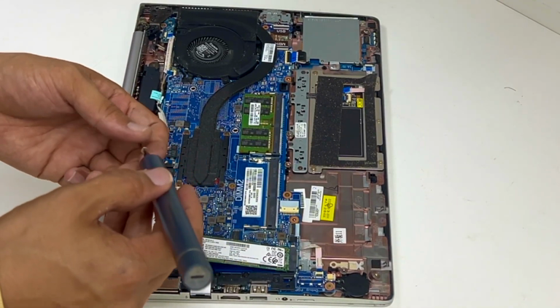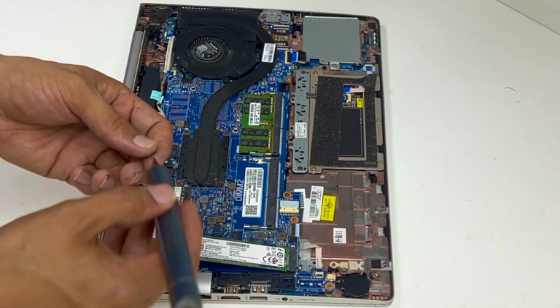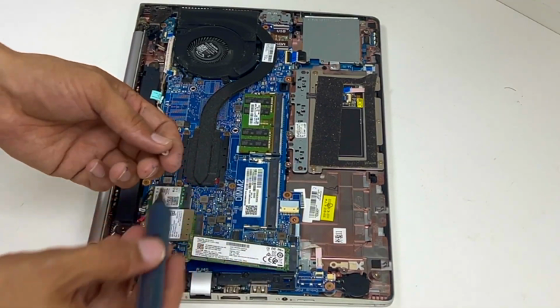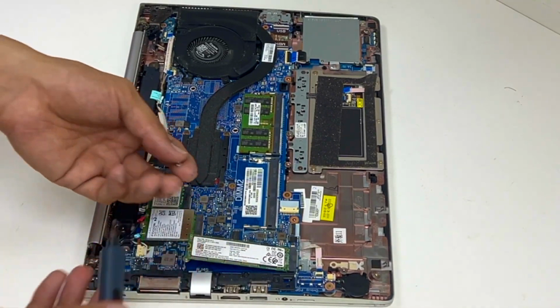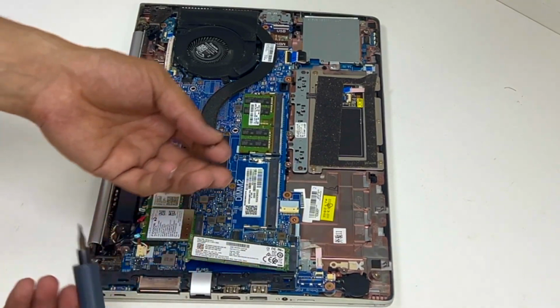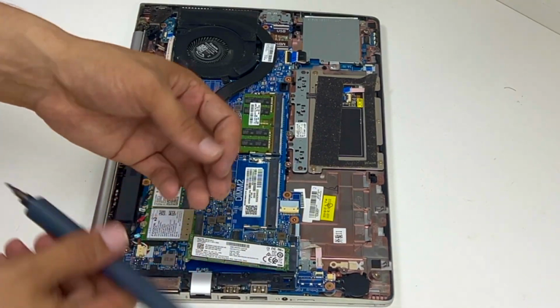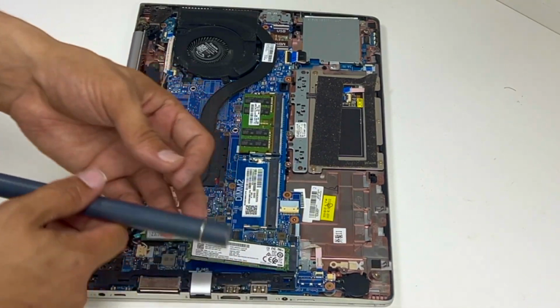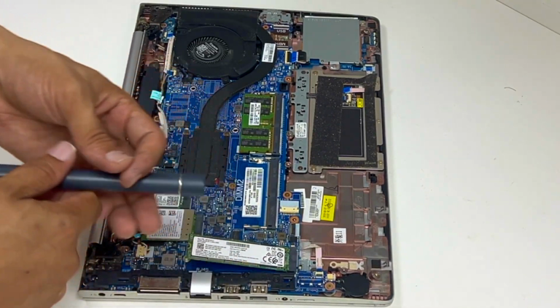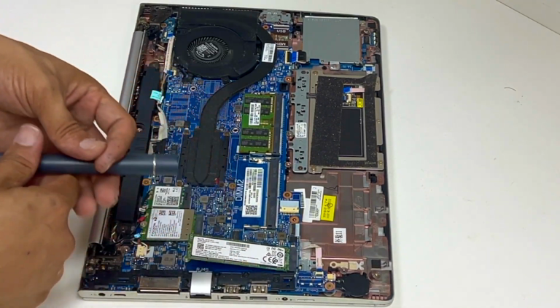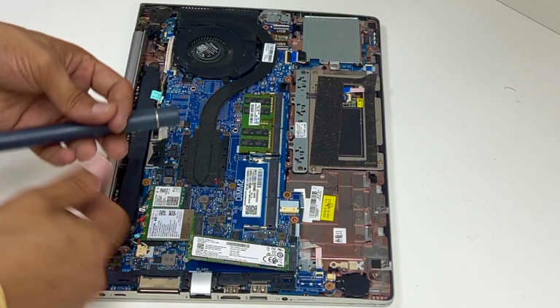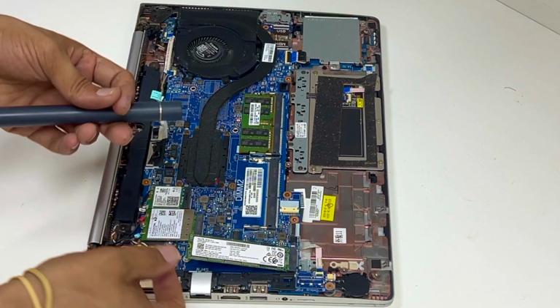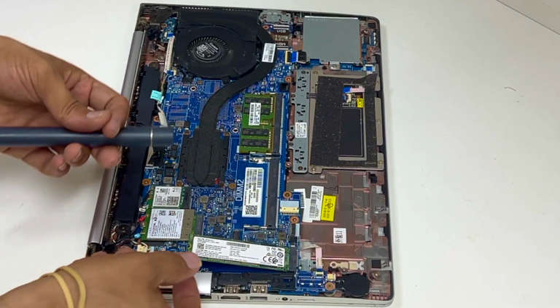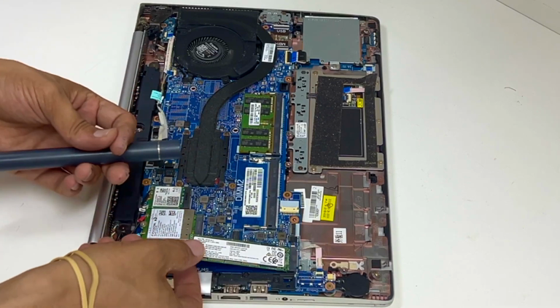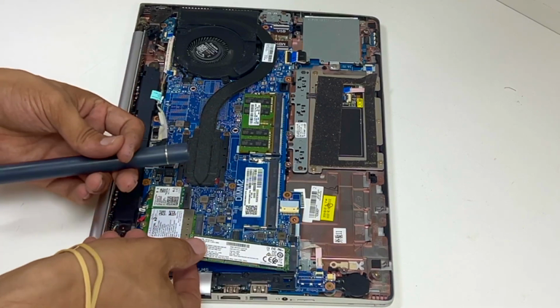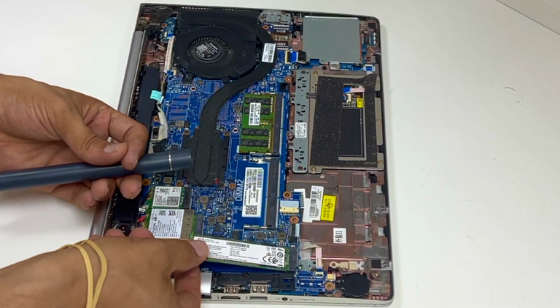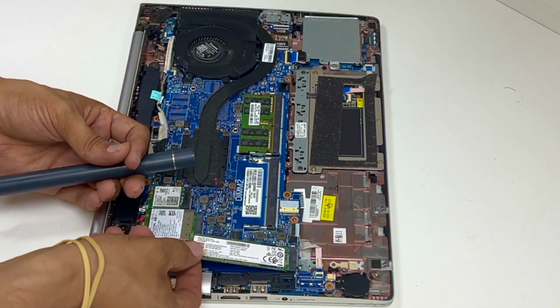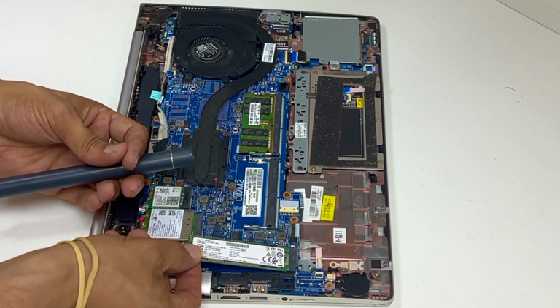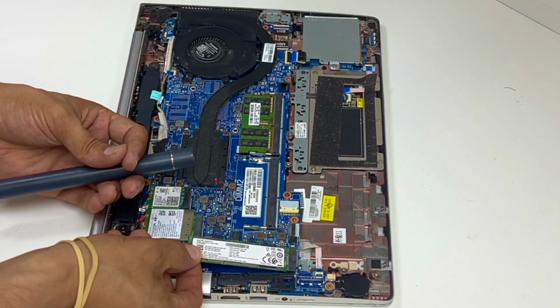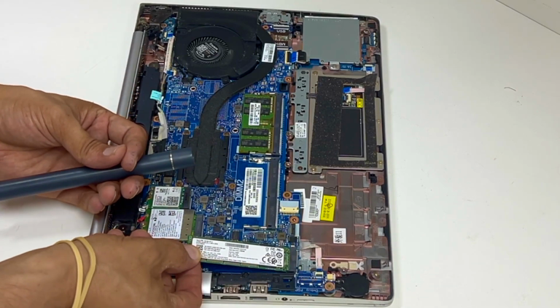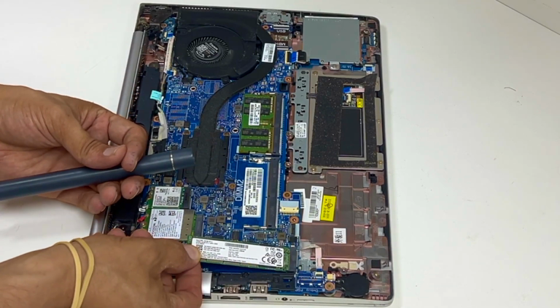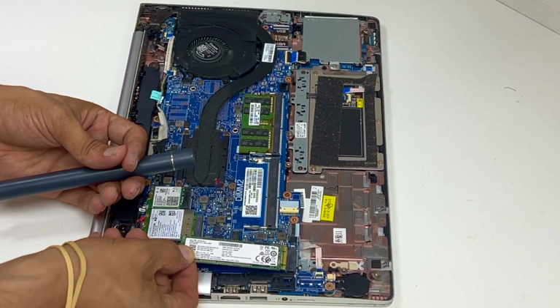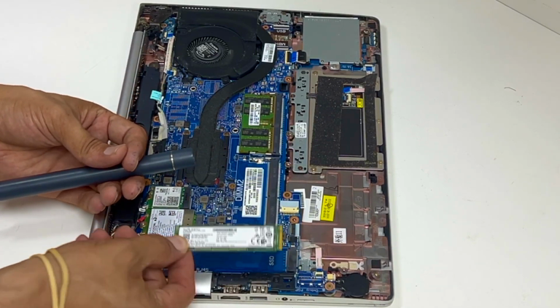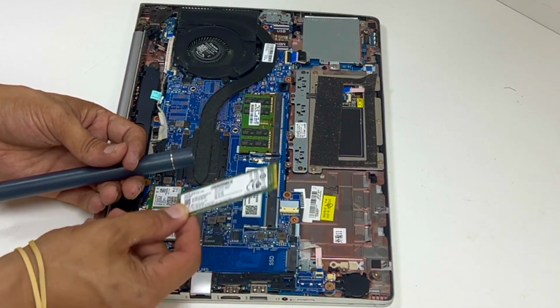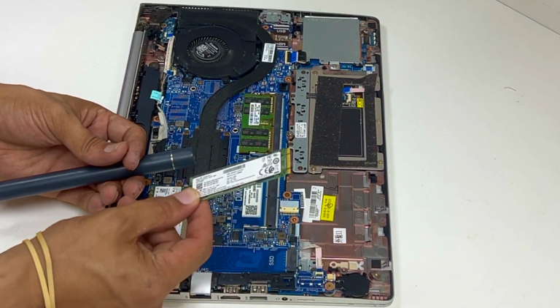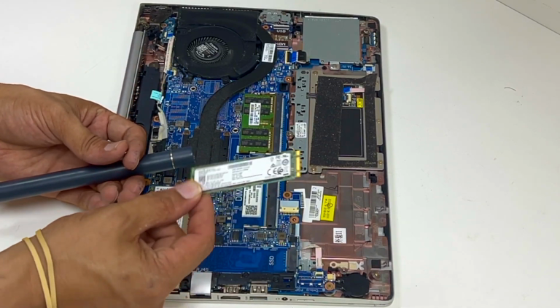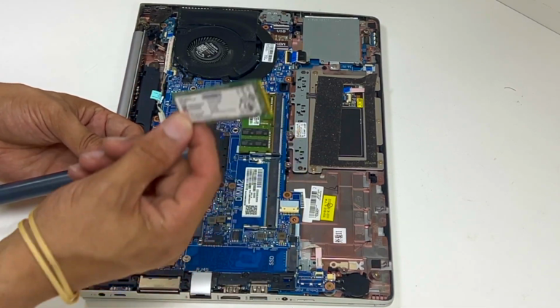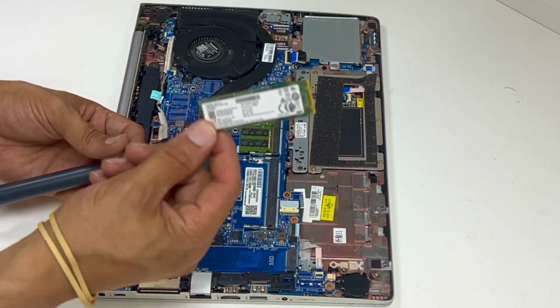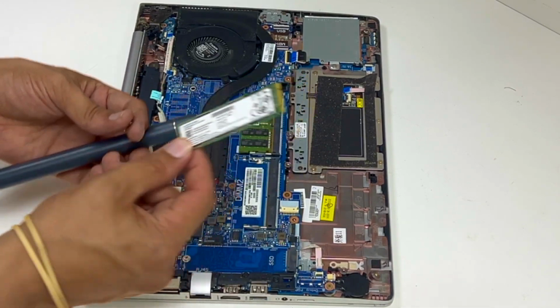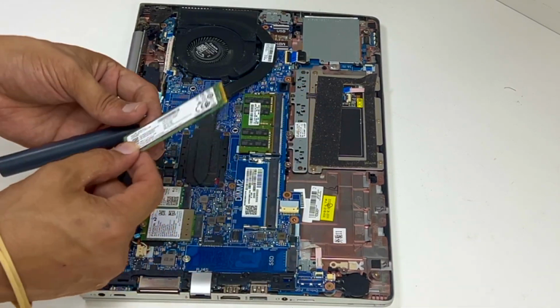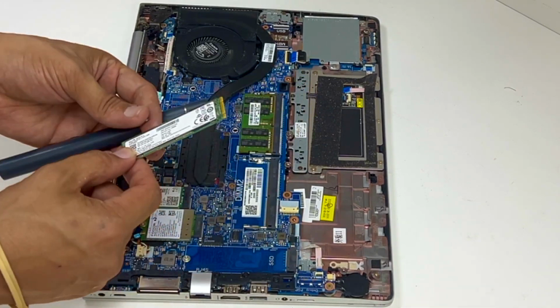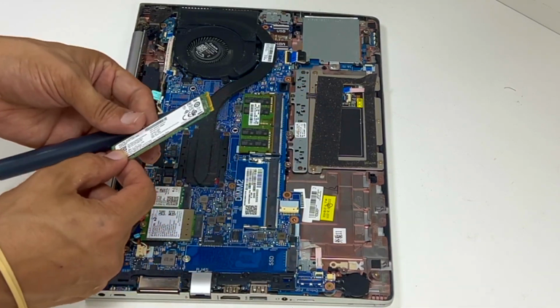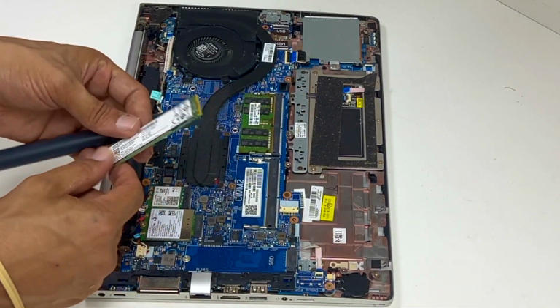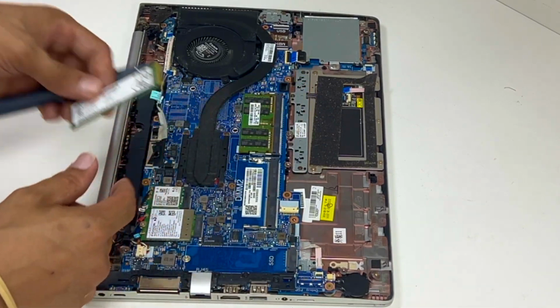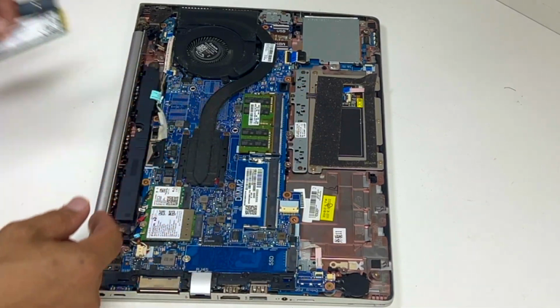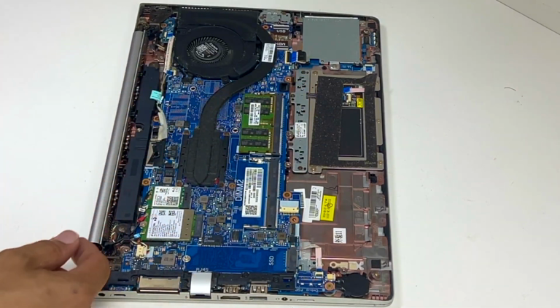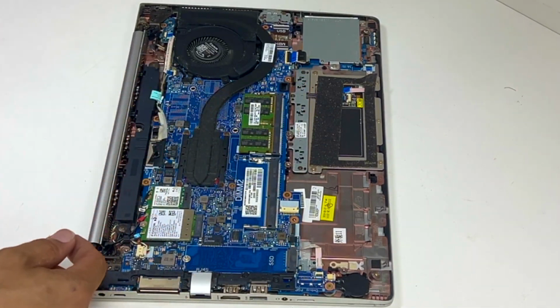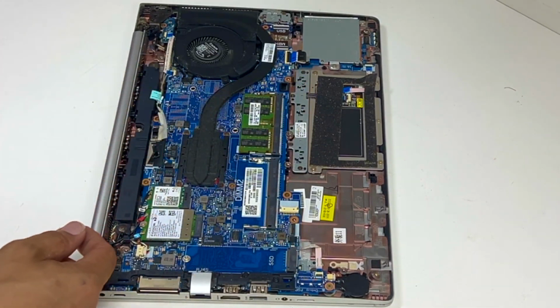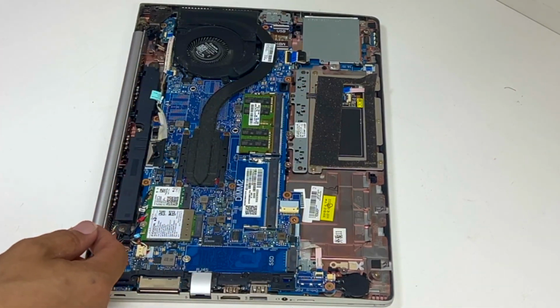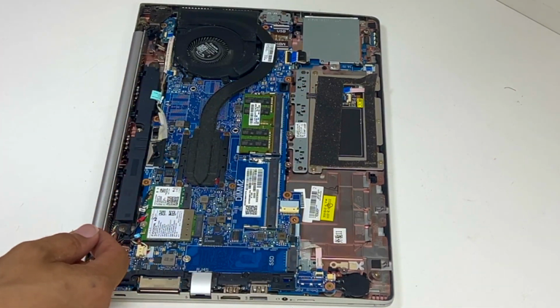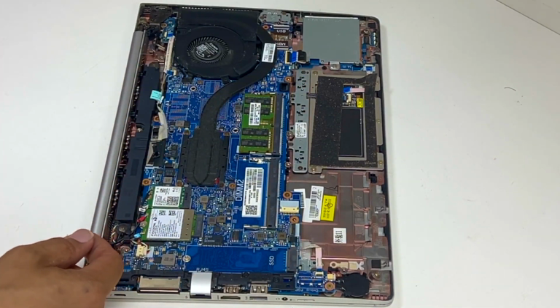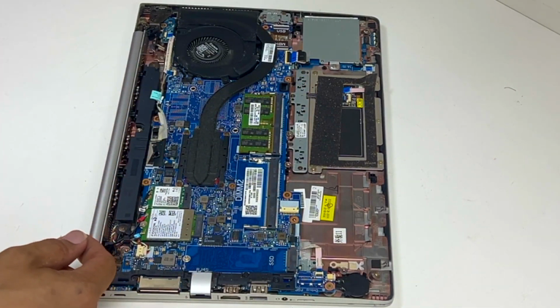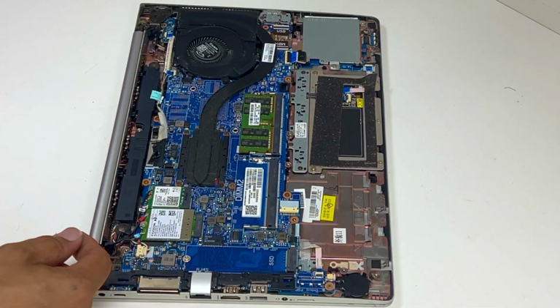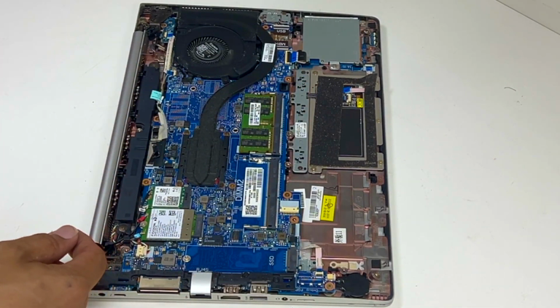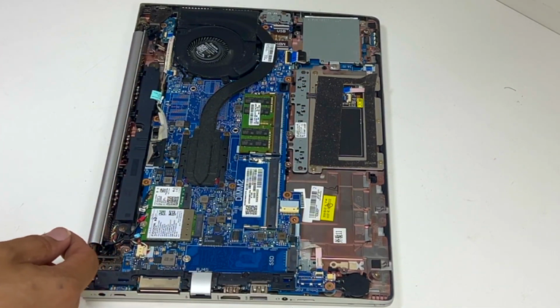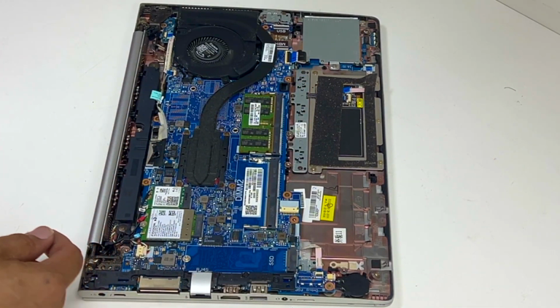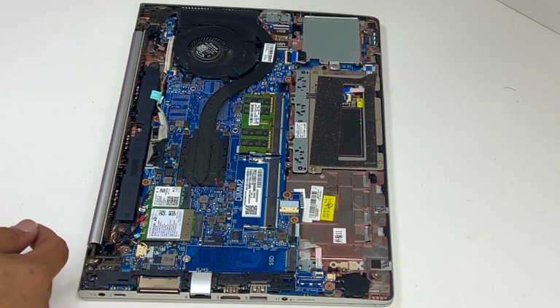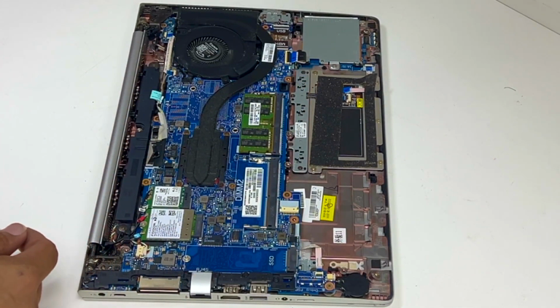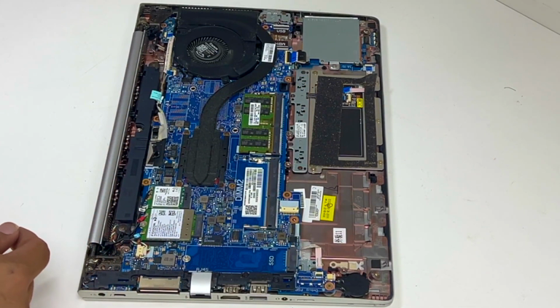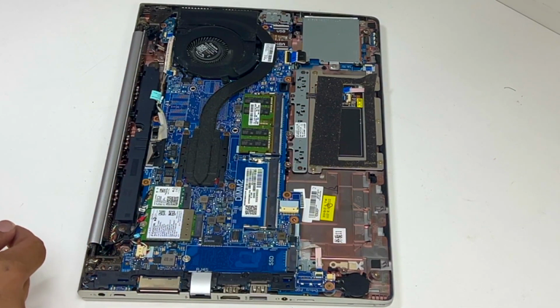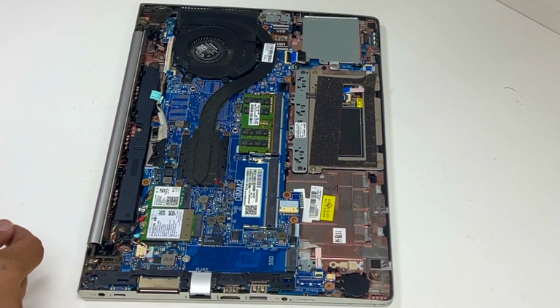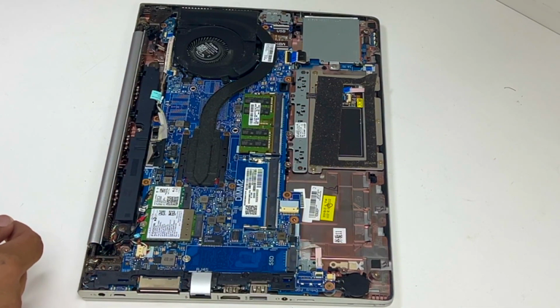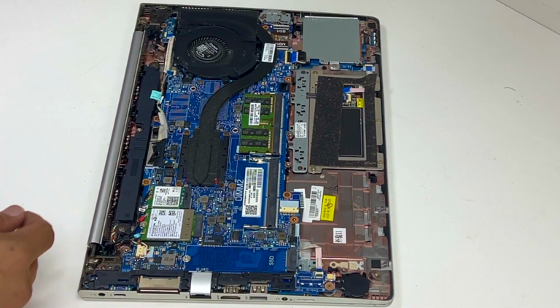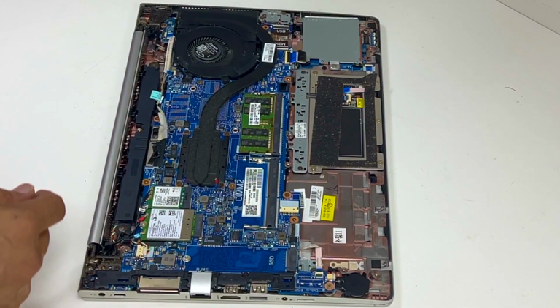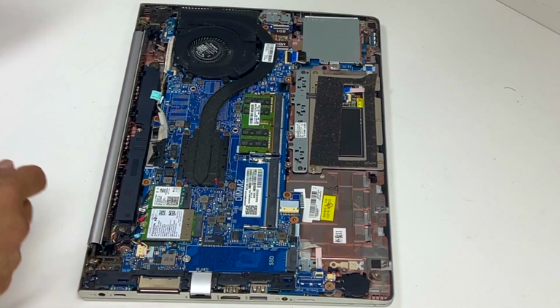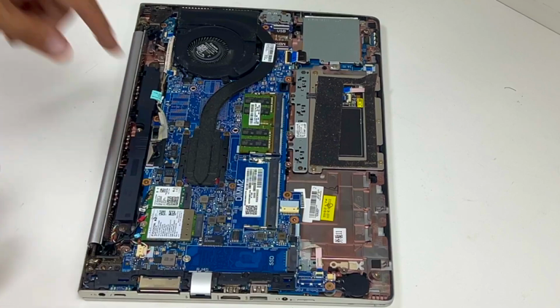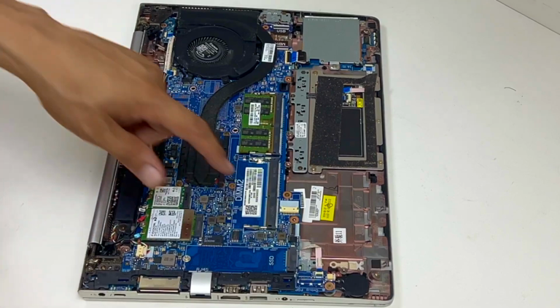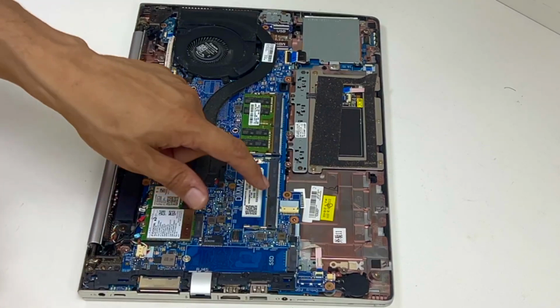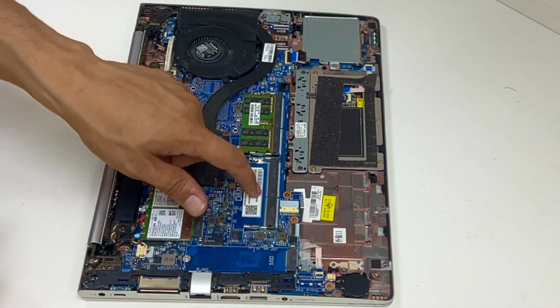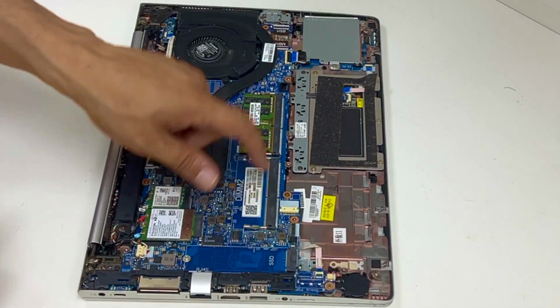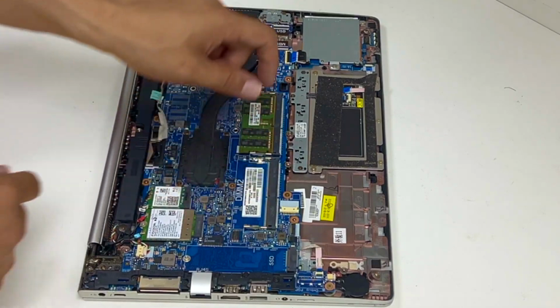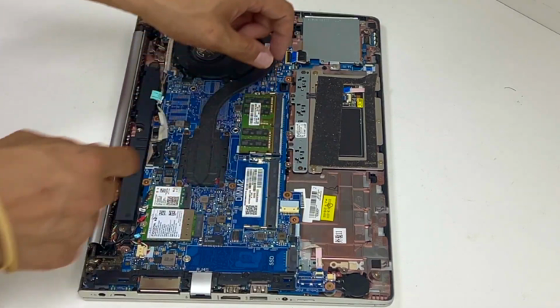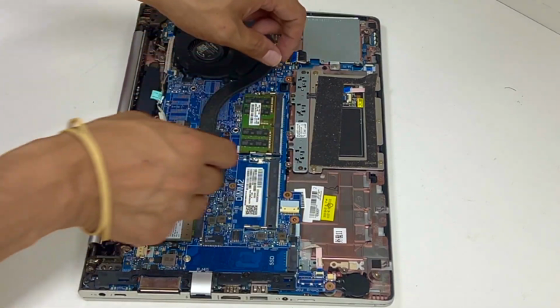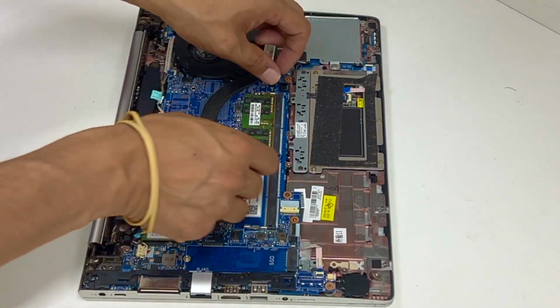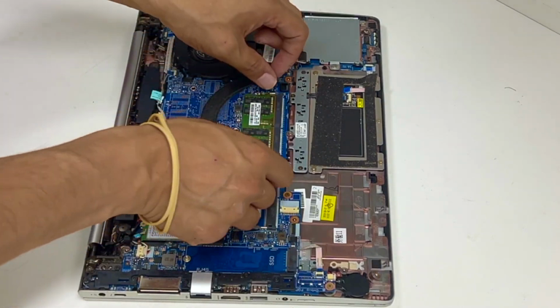Okay, so this is your SSD M.2, and you have a free slot for it.